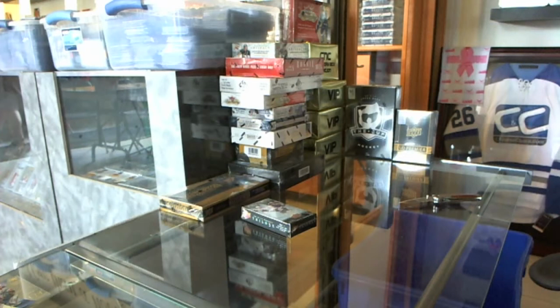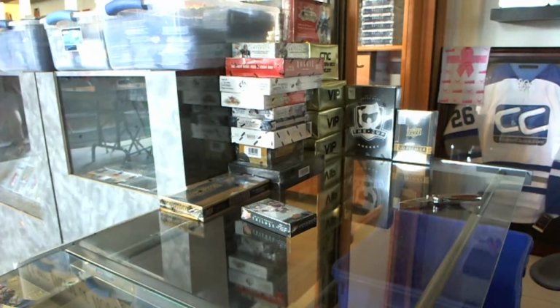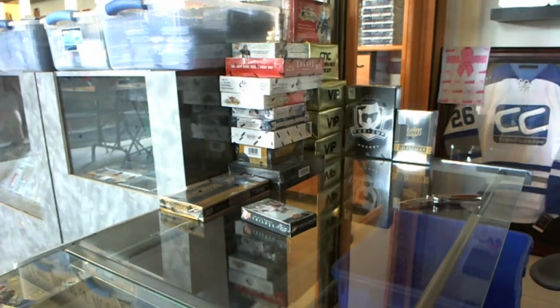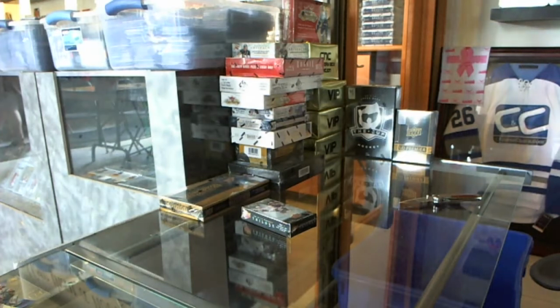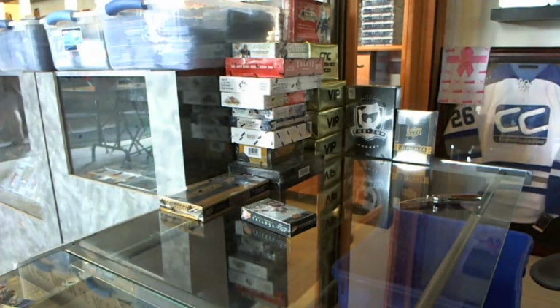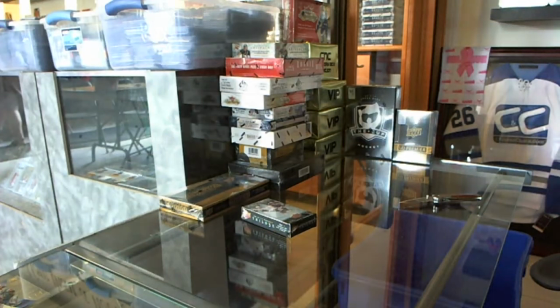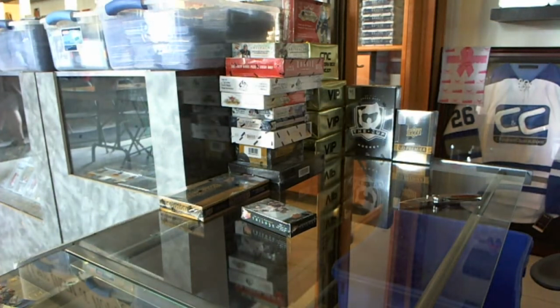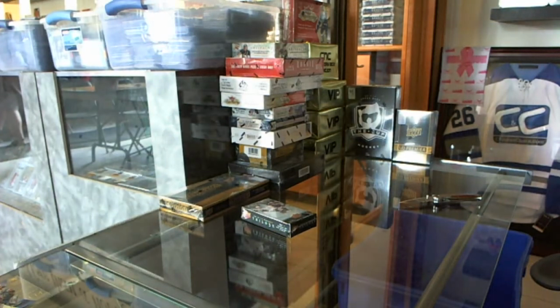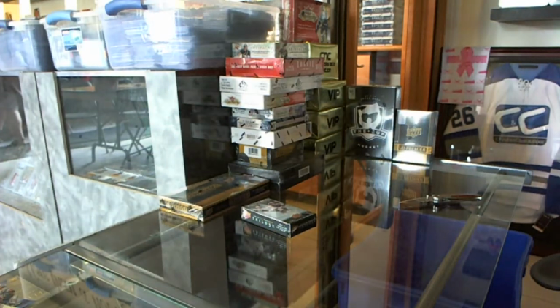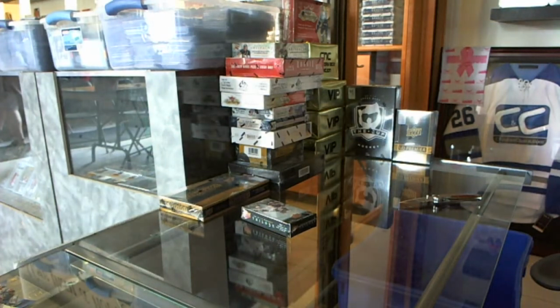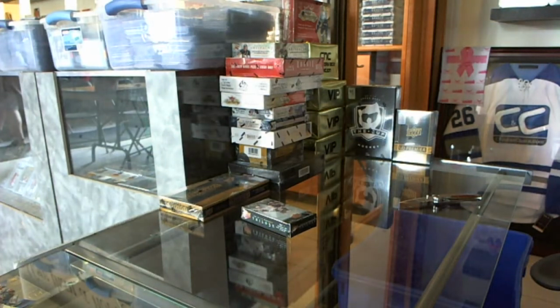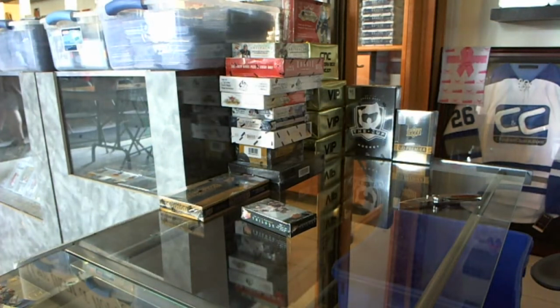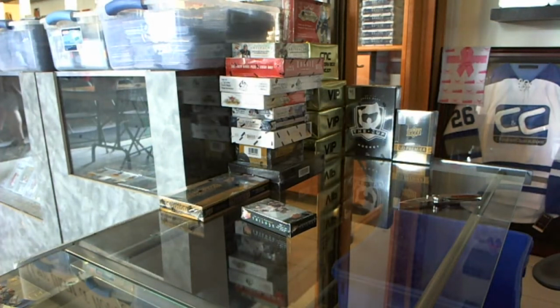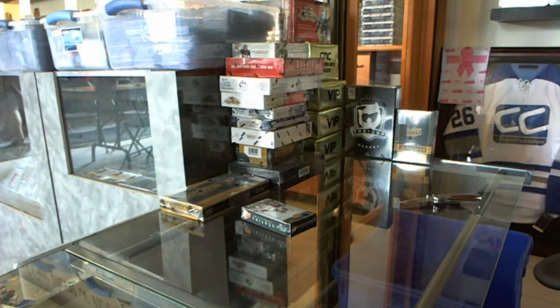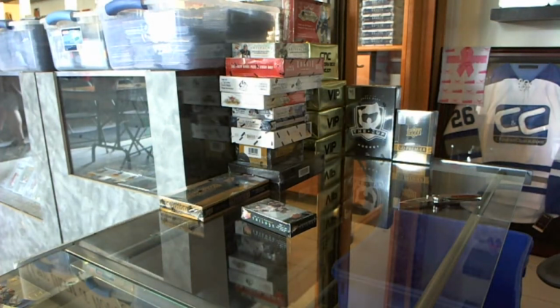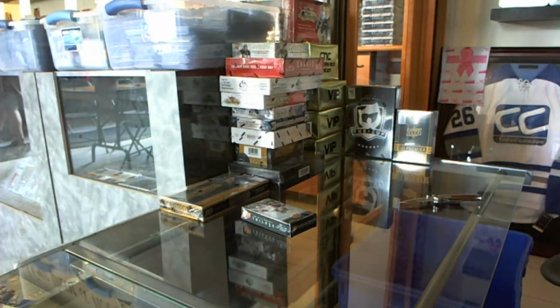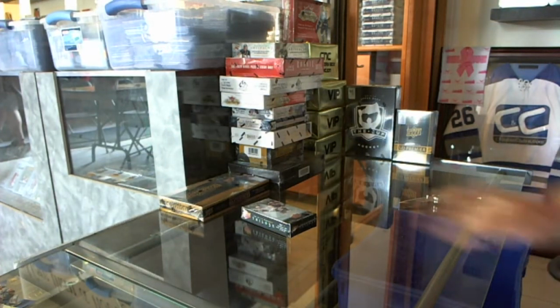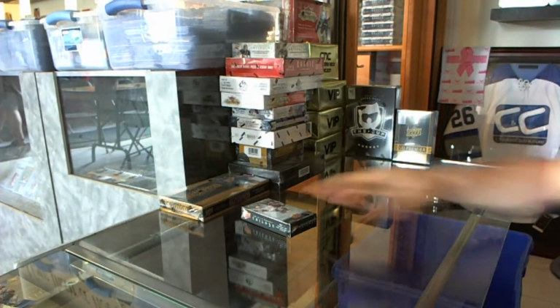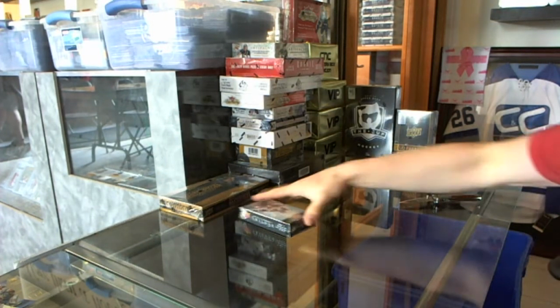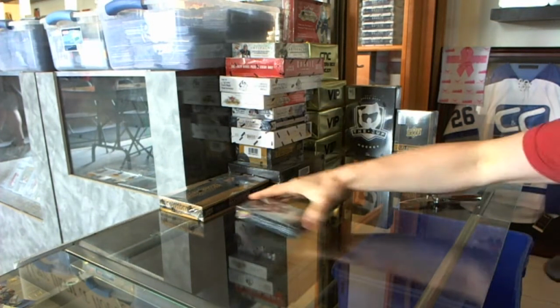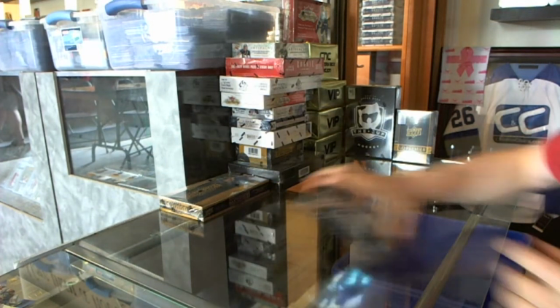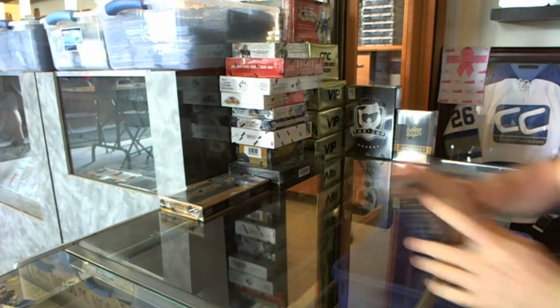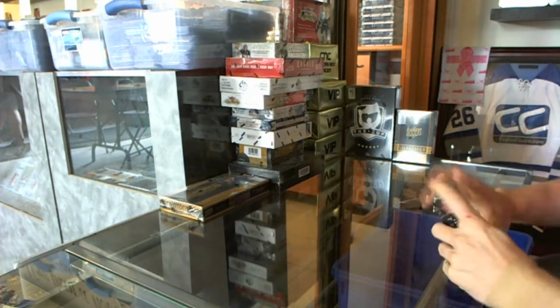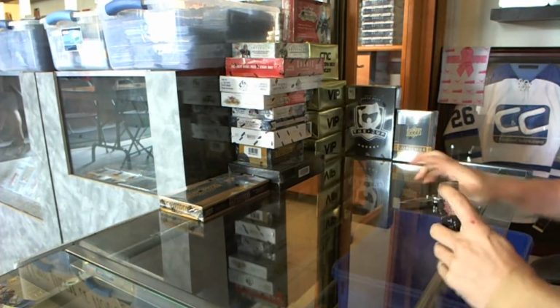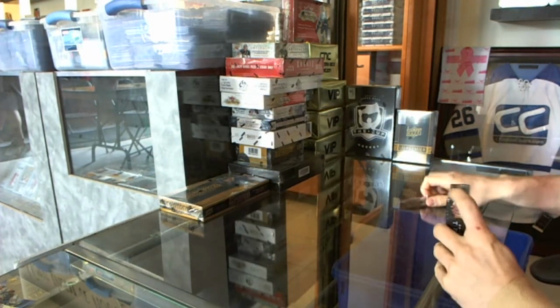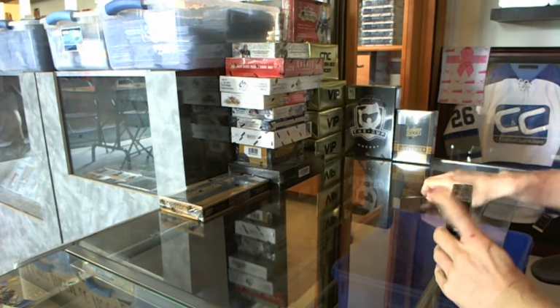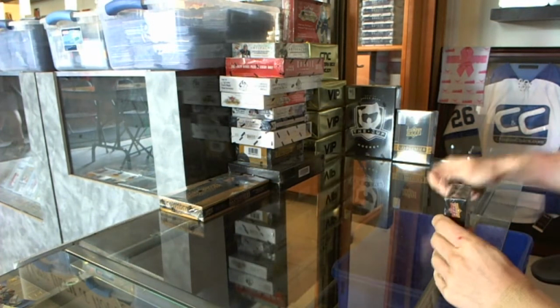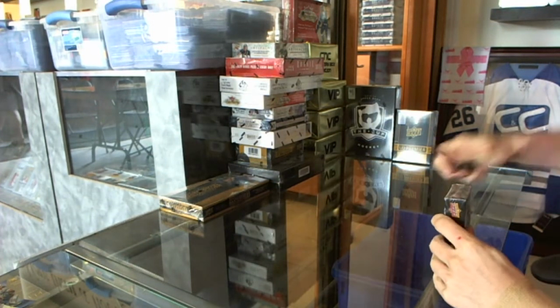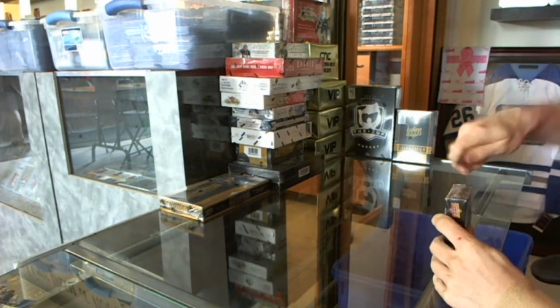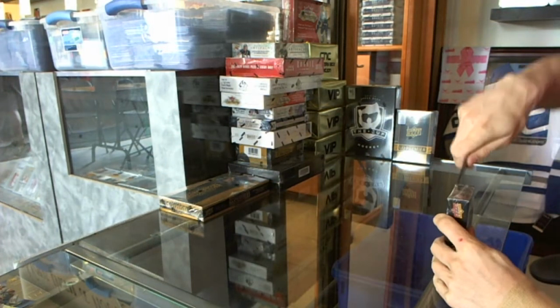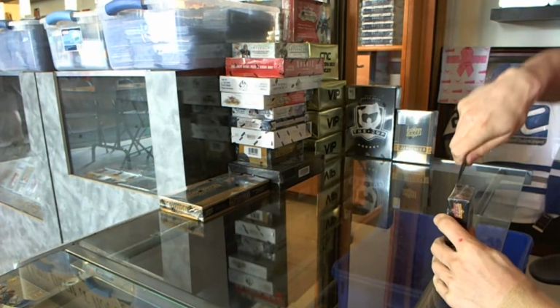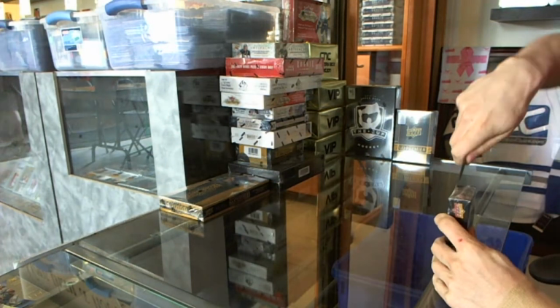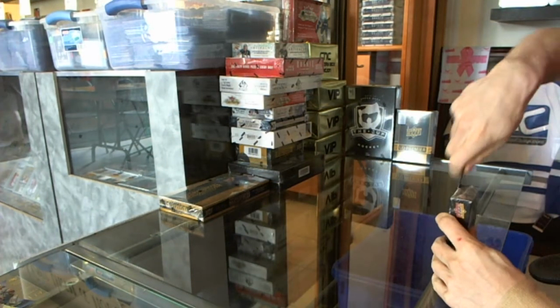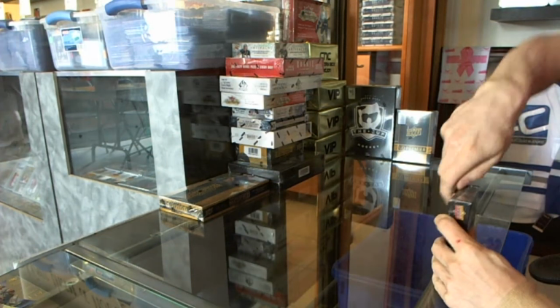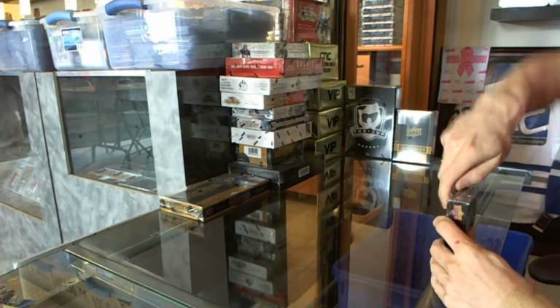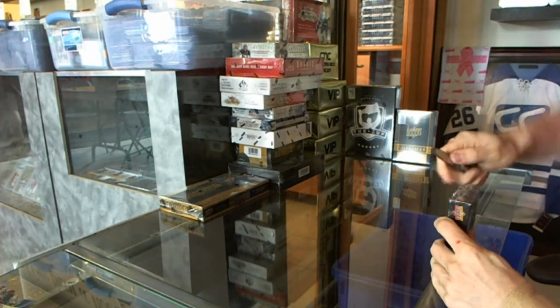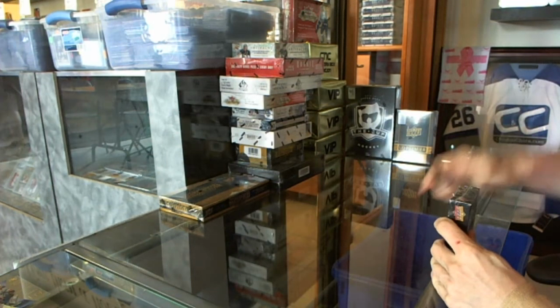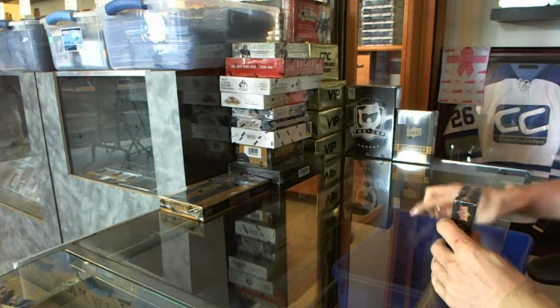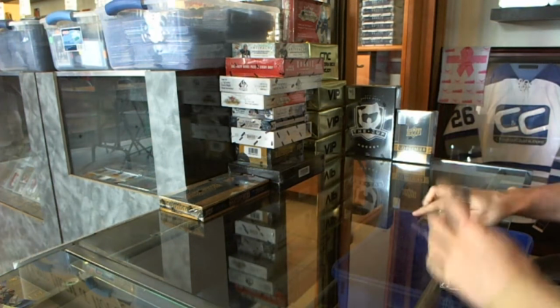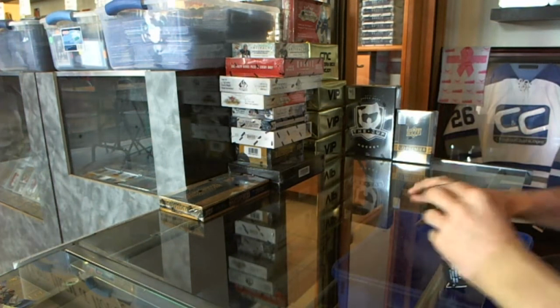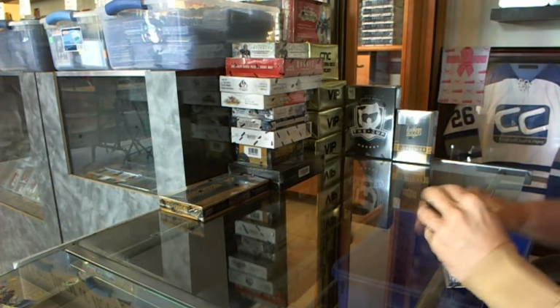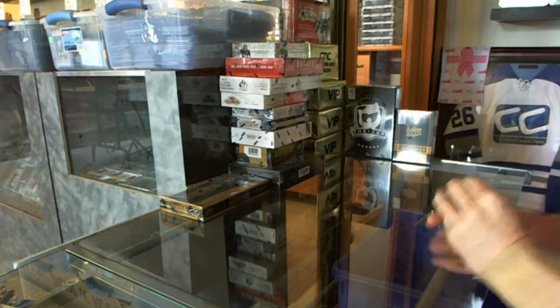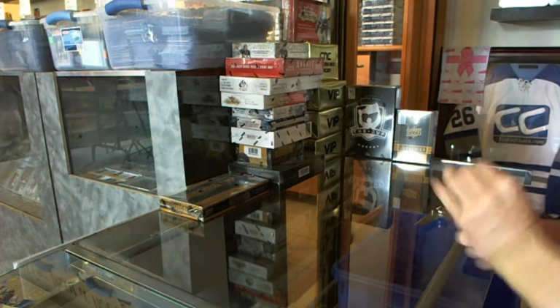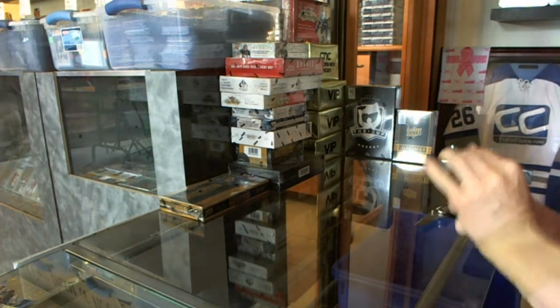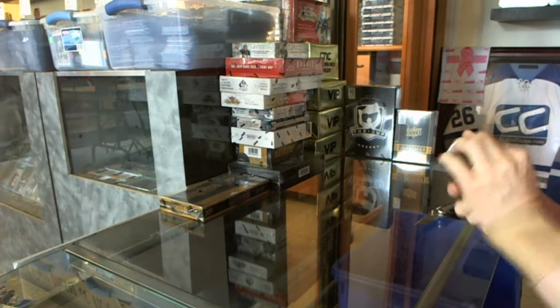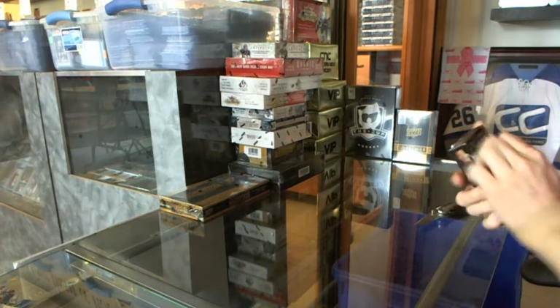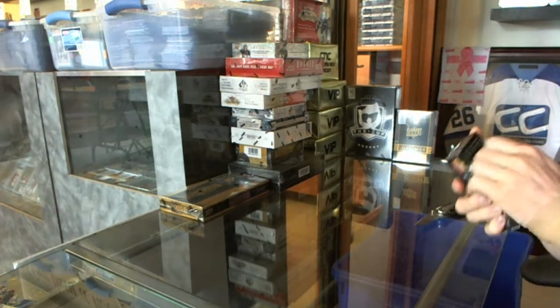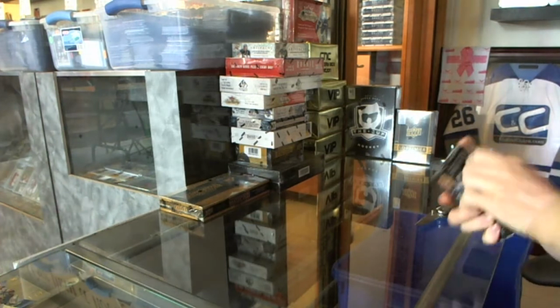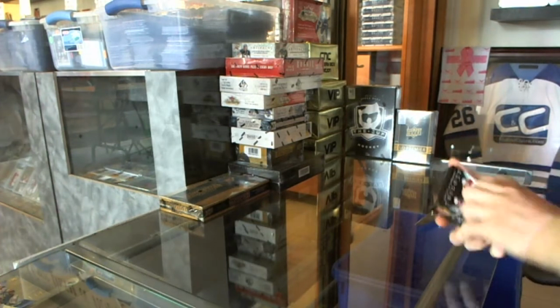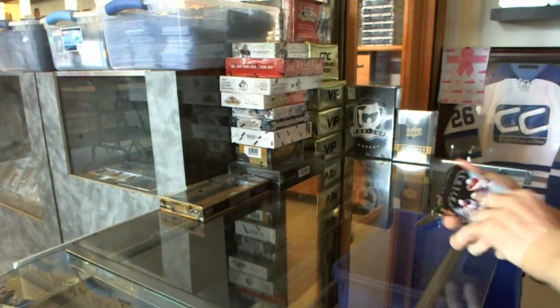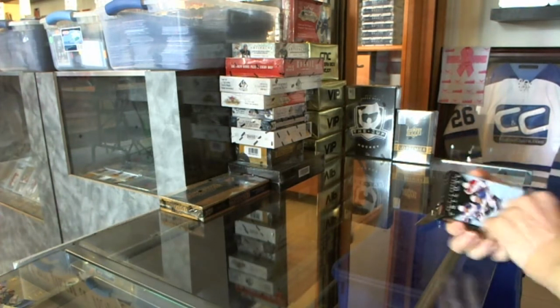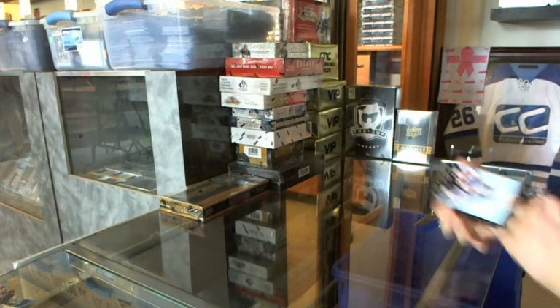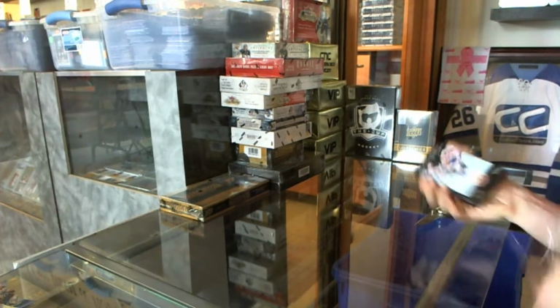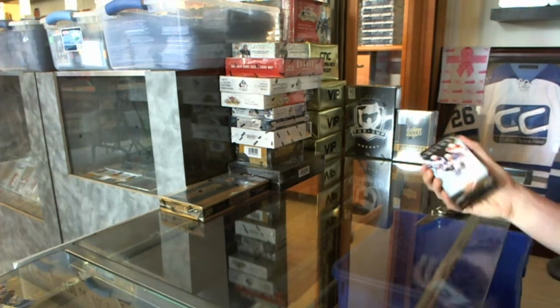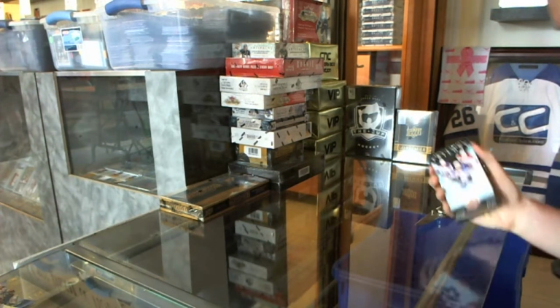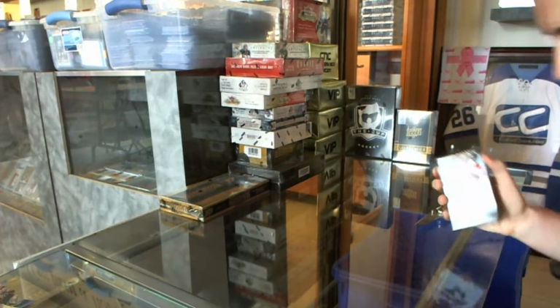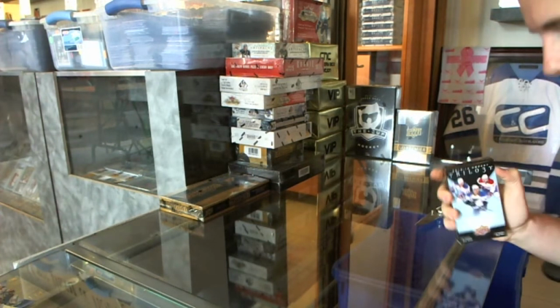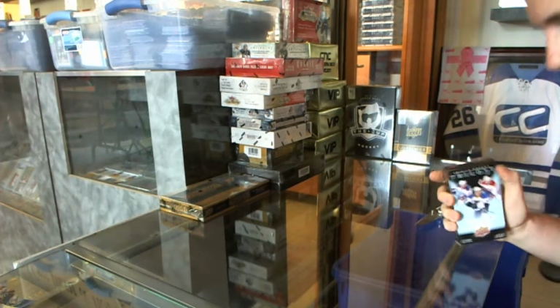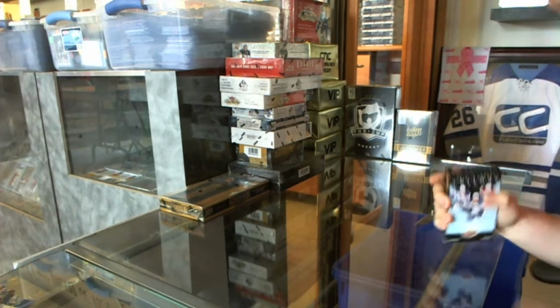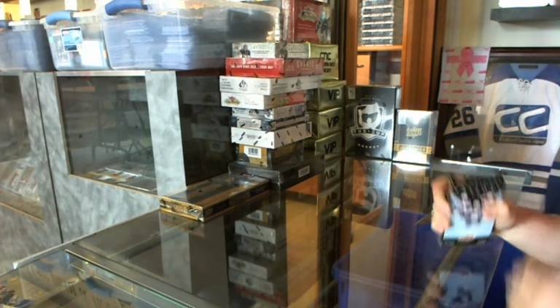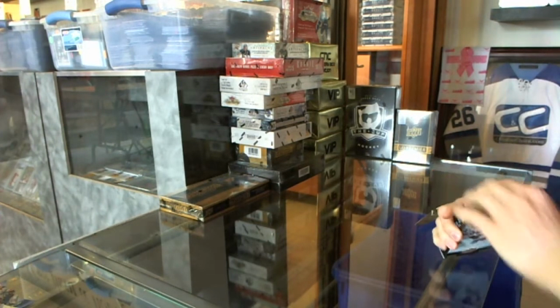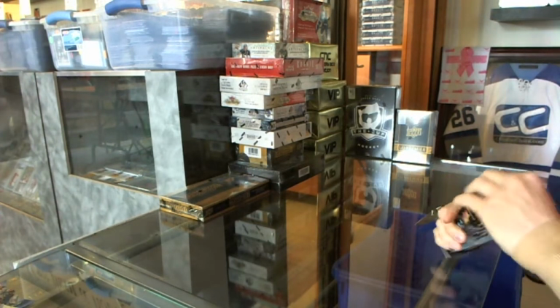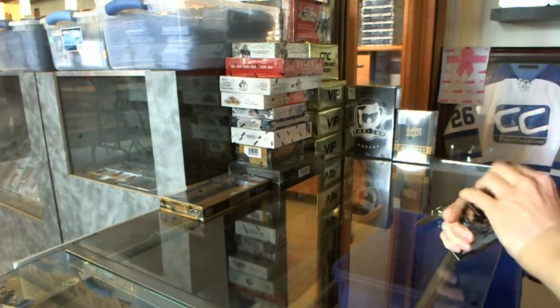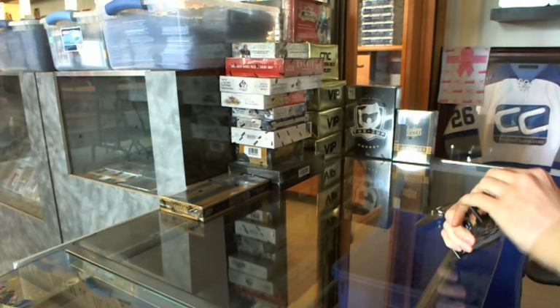All right, continuing on since the group break number 5056, we're on to the 1314 Trilogy and 1415 Masterpieces.